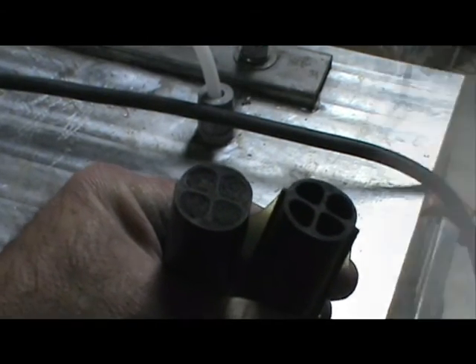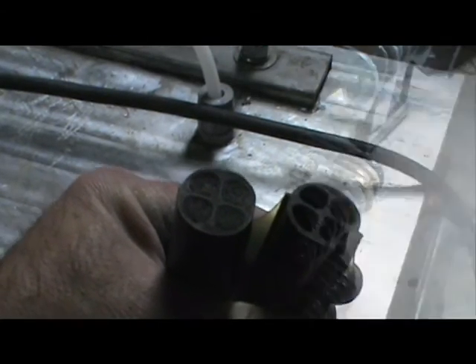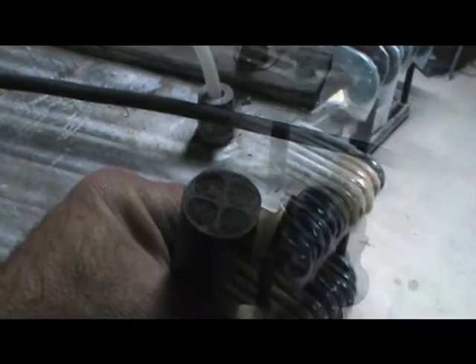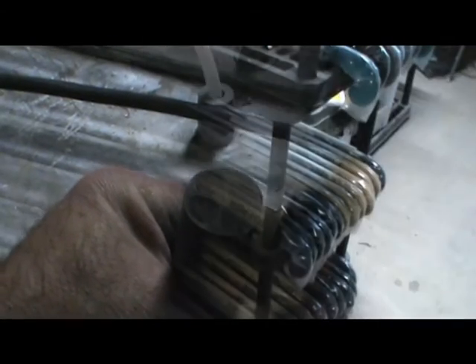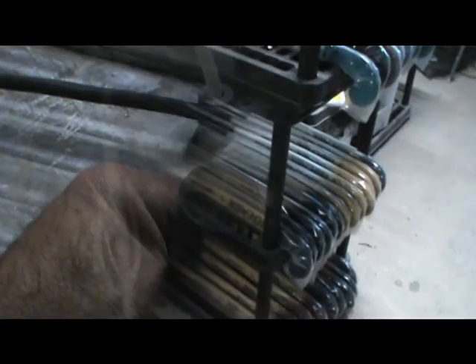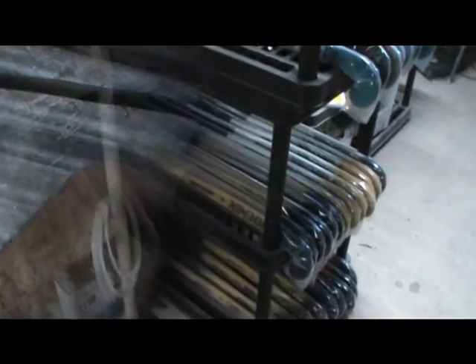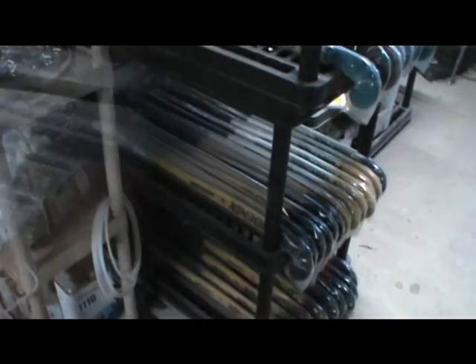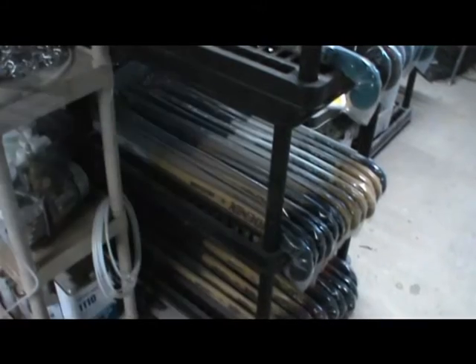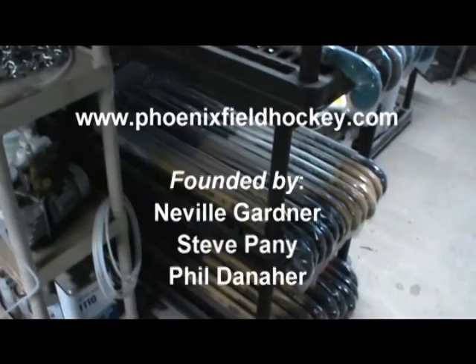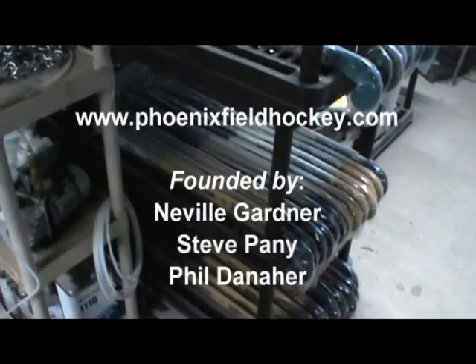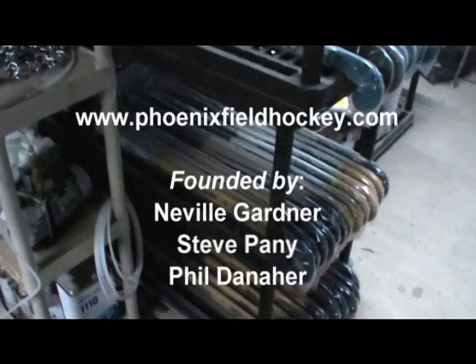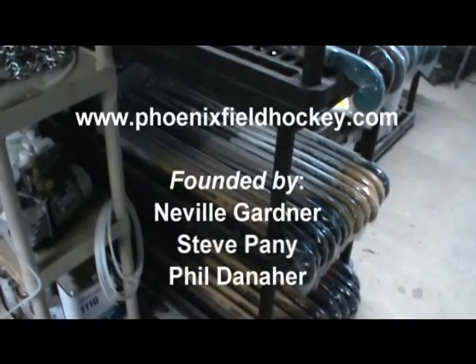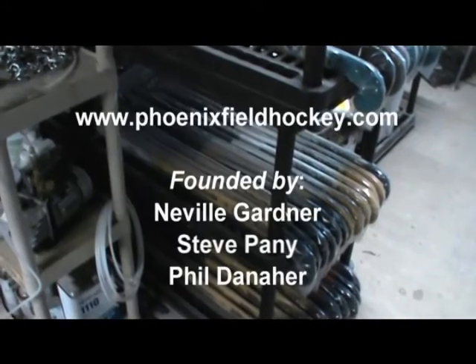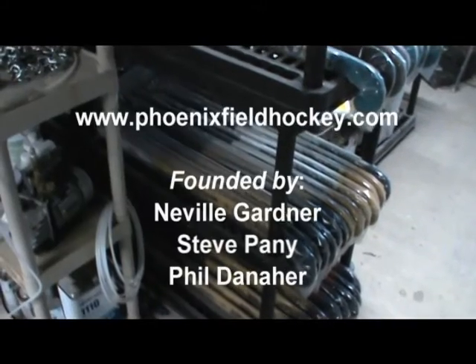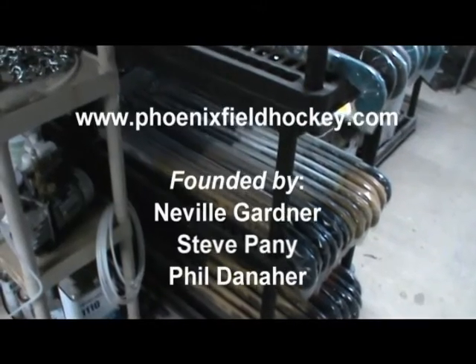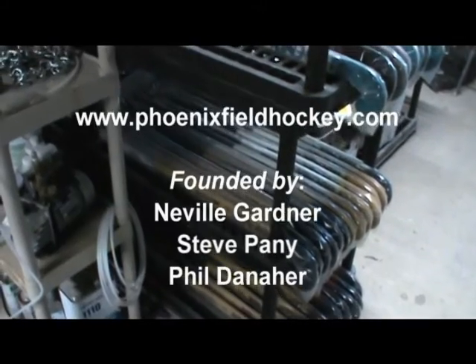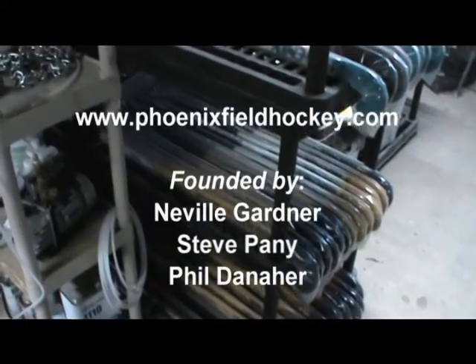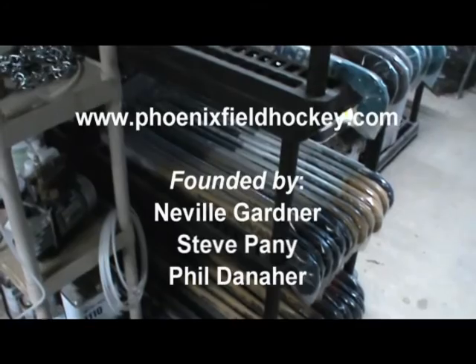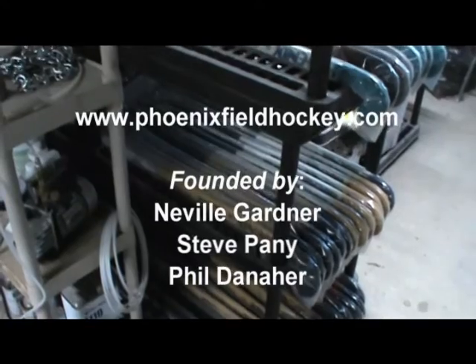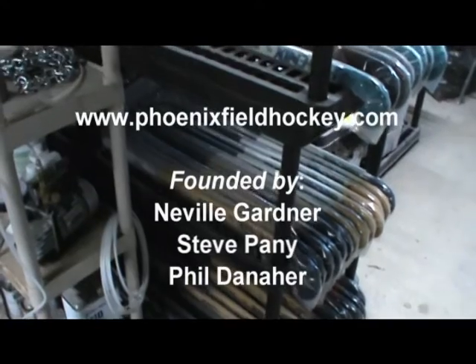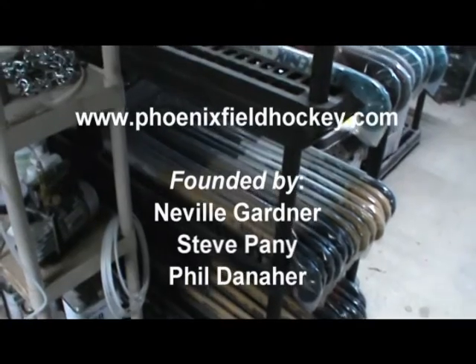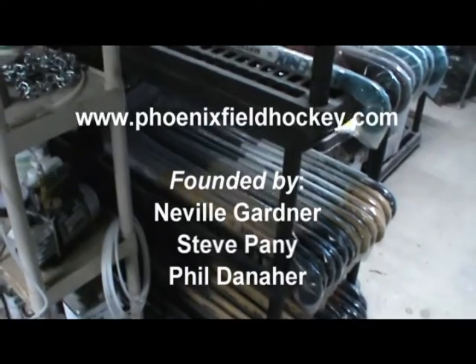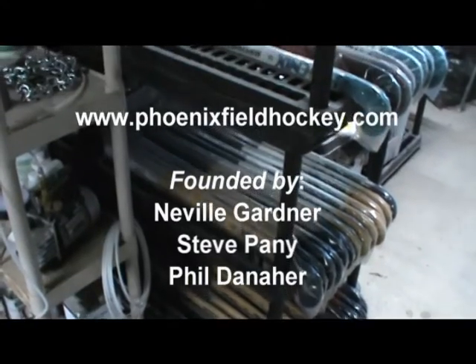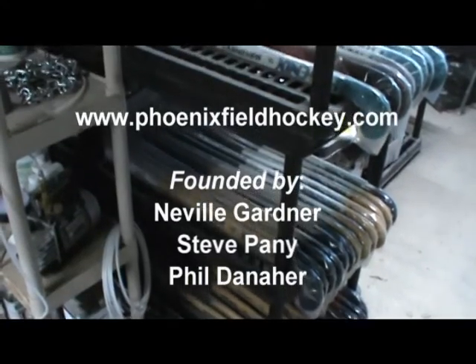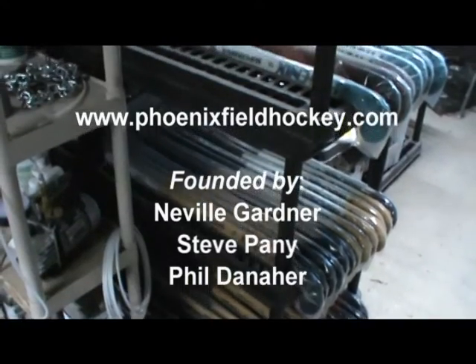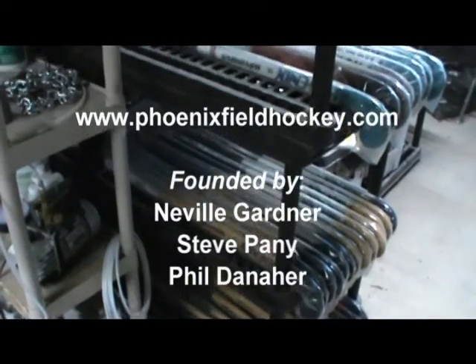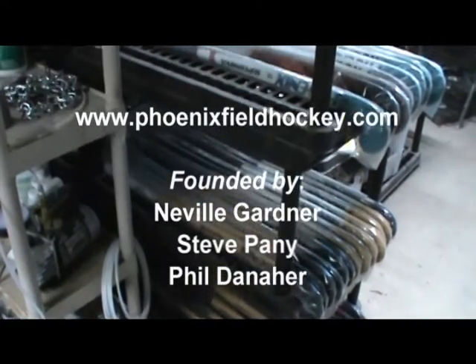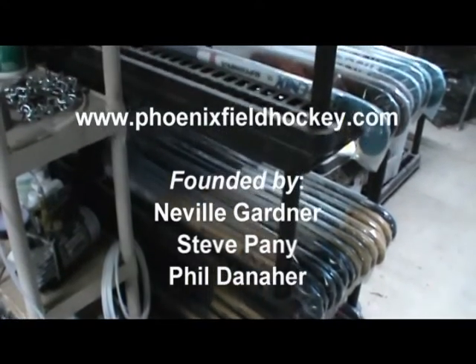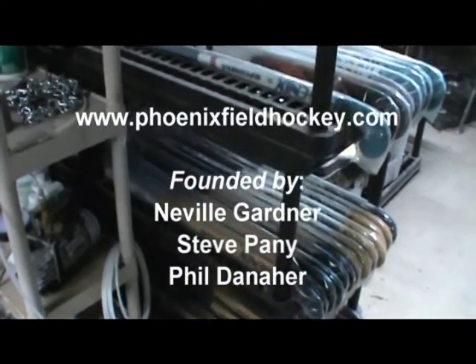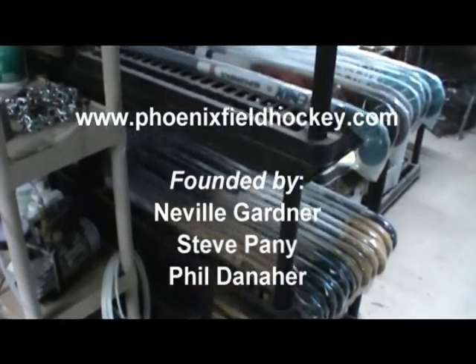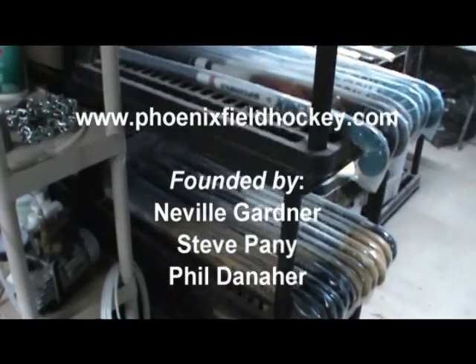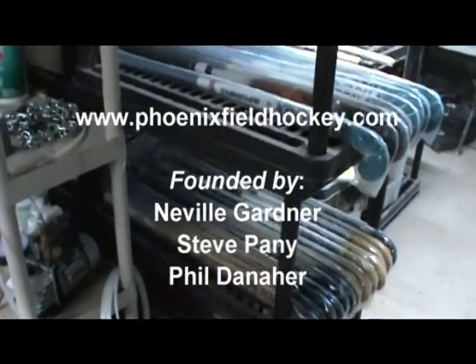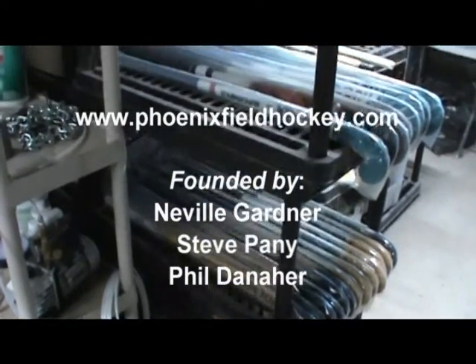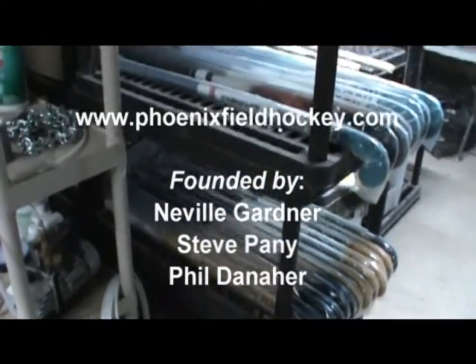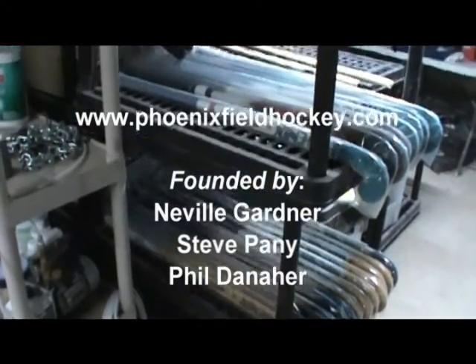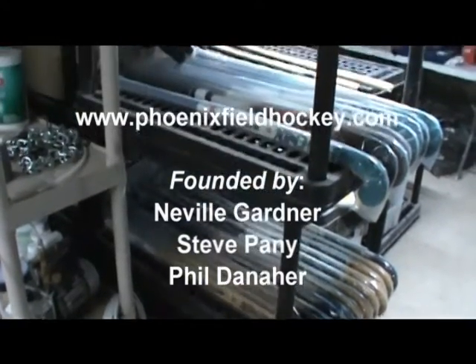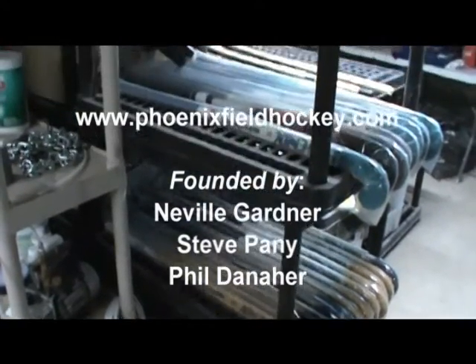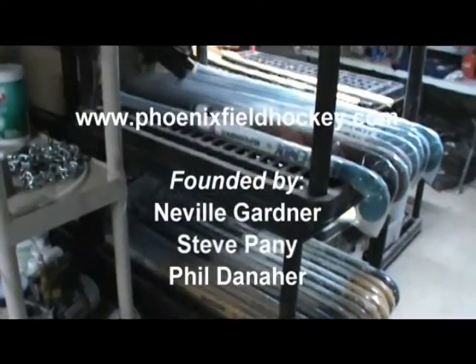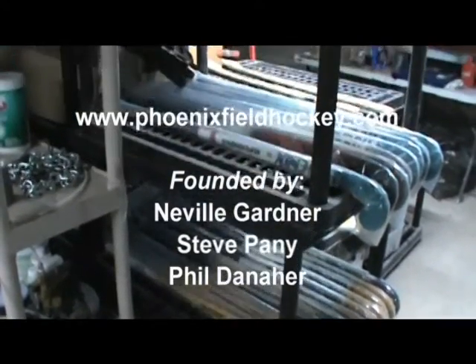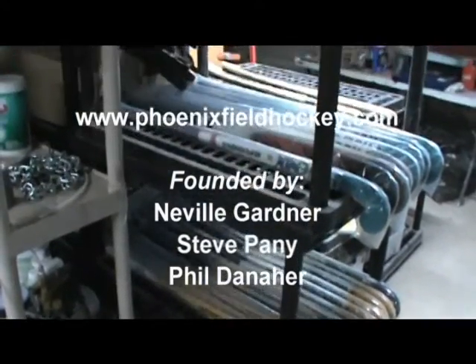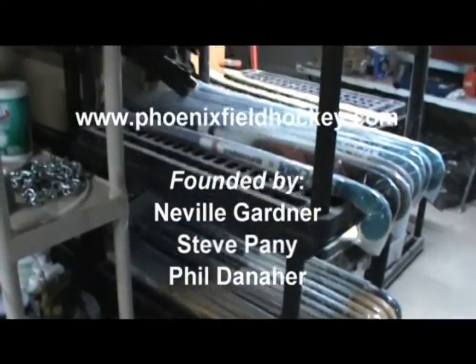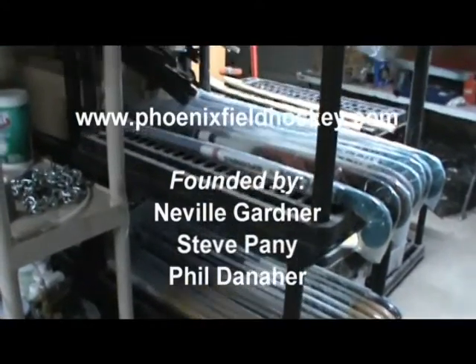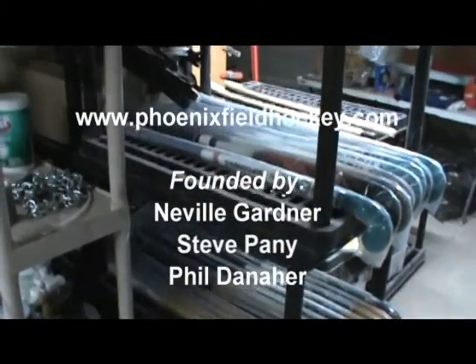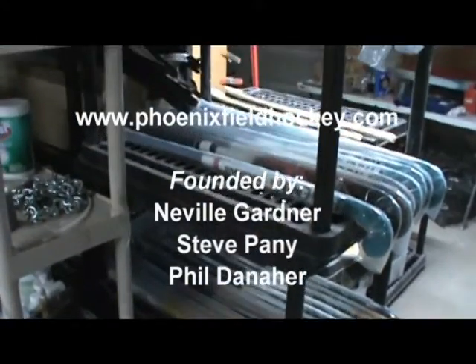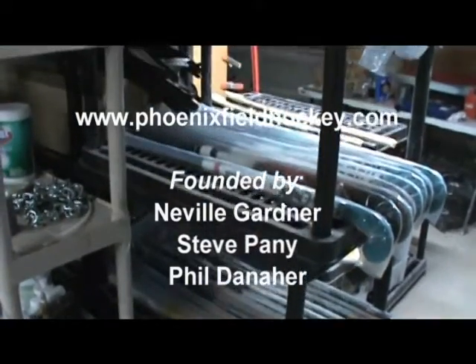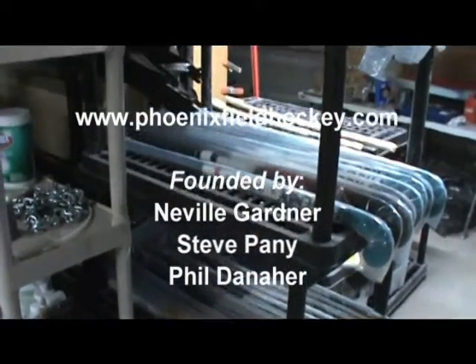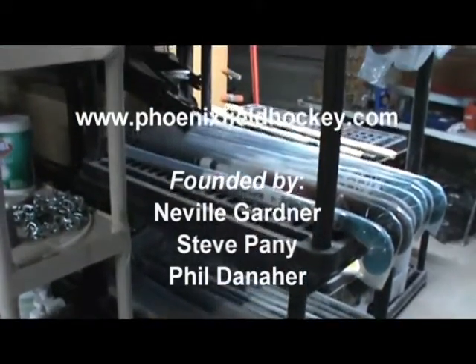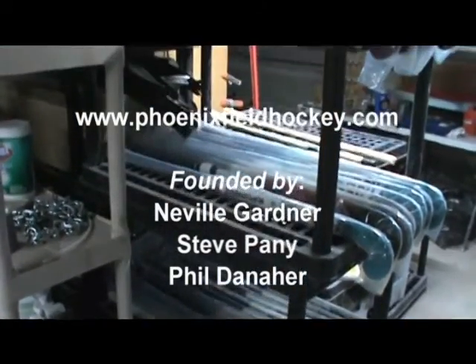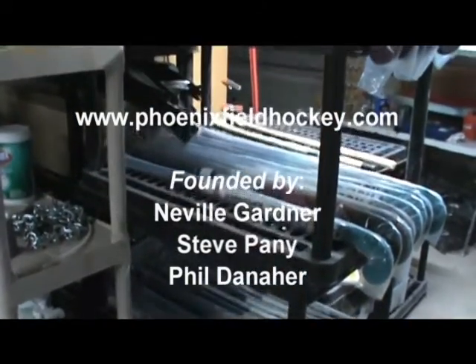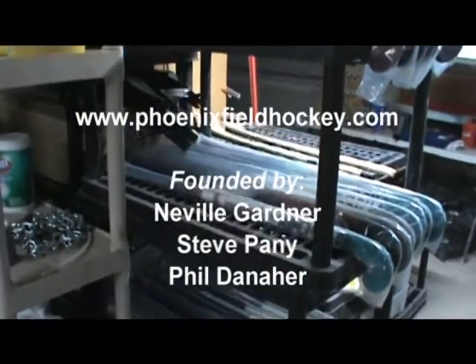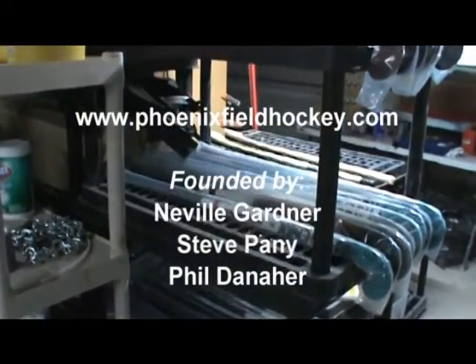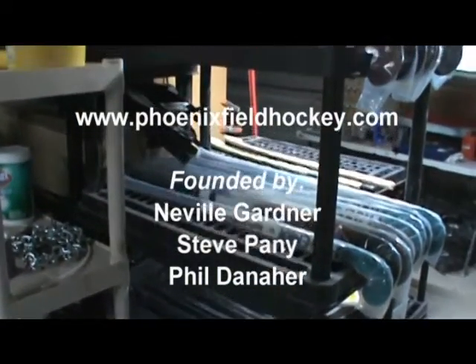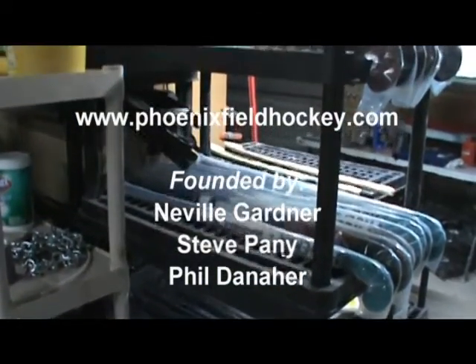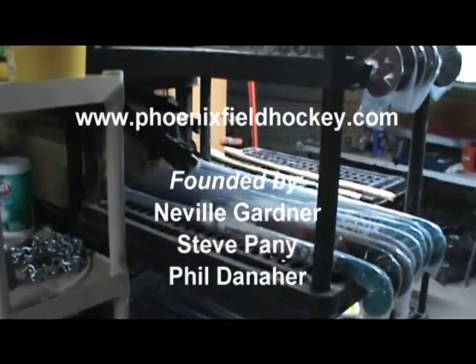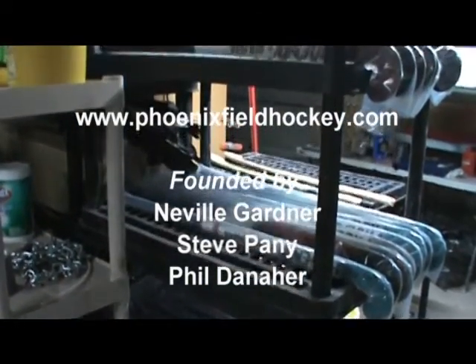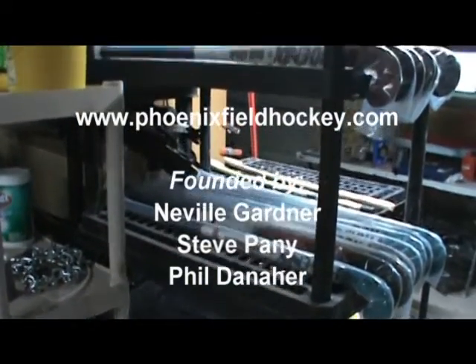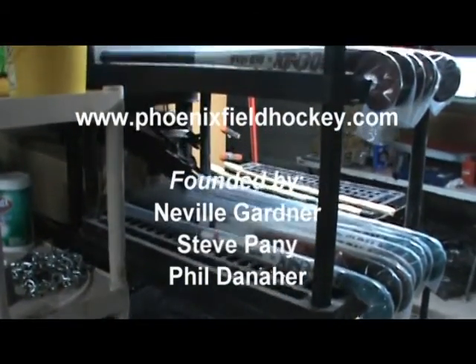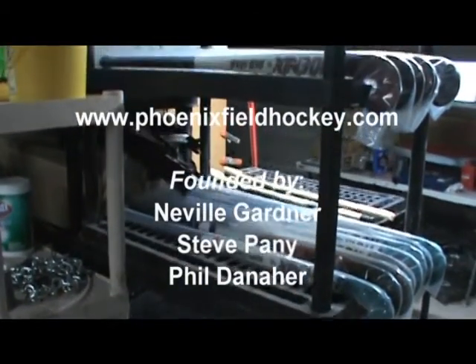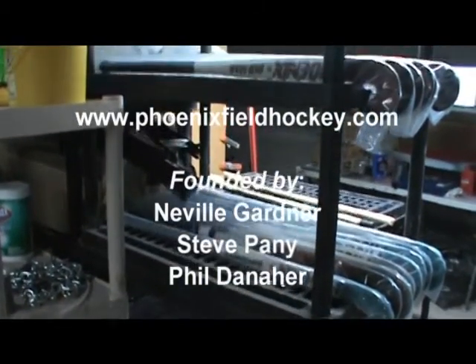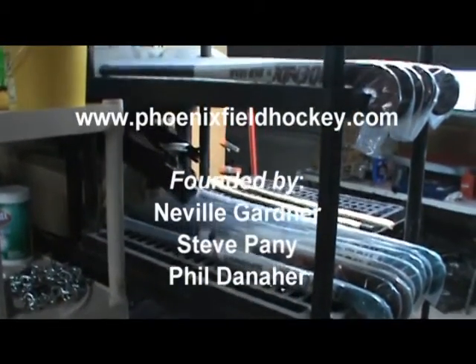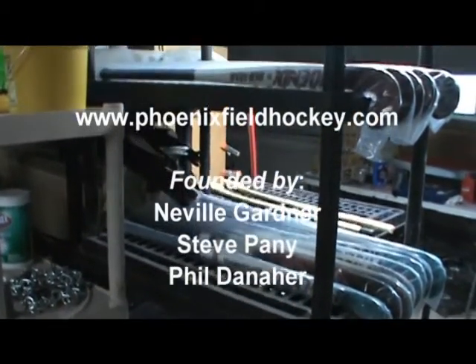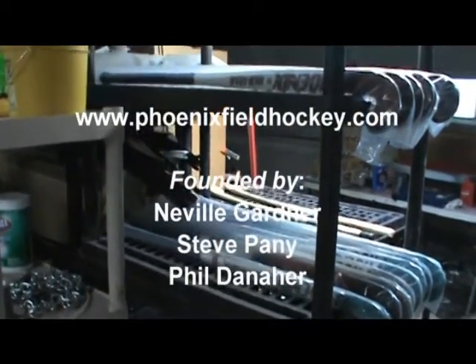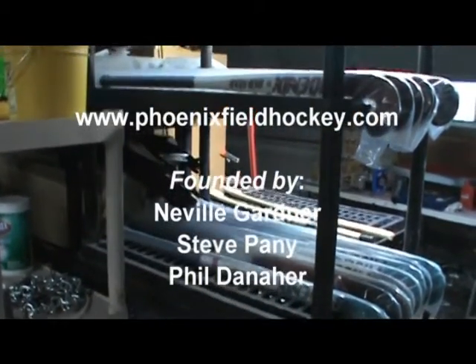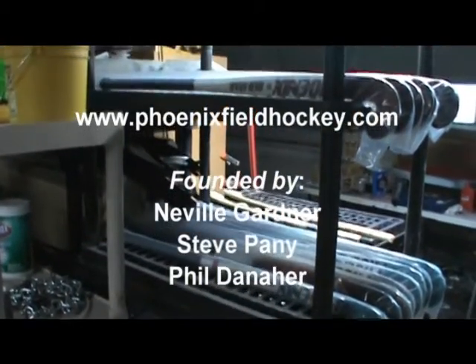We want to thank you today for coming to visit Phoenix, and you can find us at phoenixfieldhockey.com.